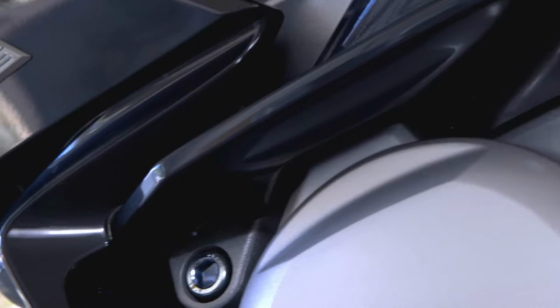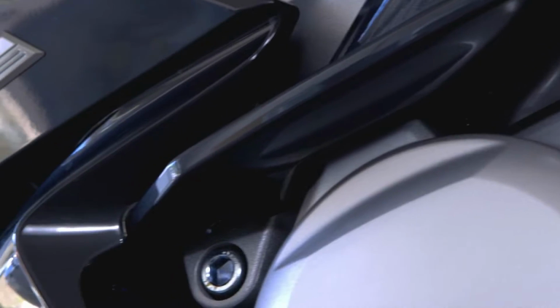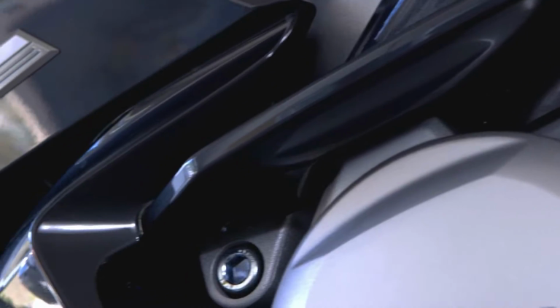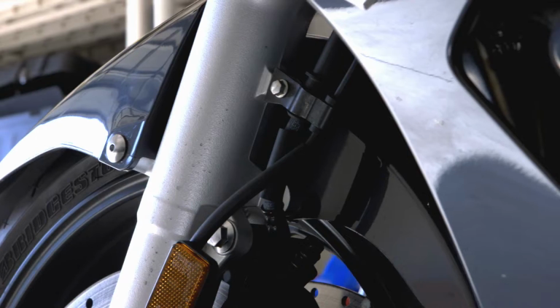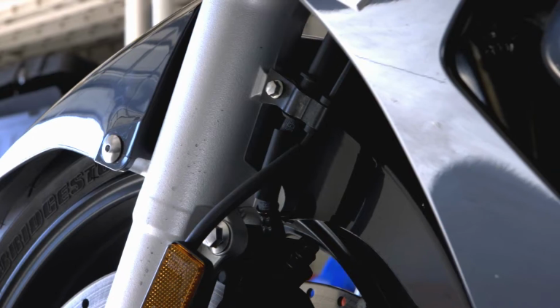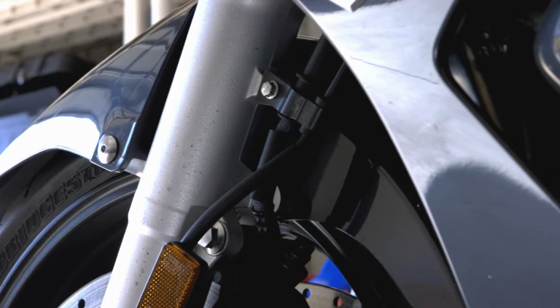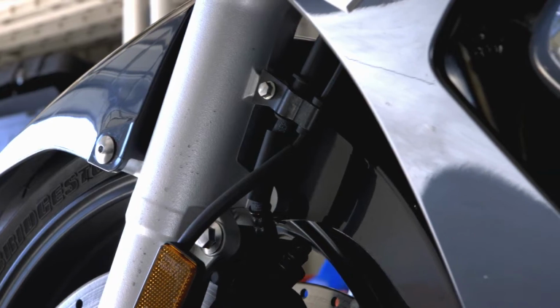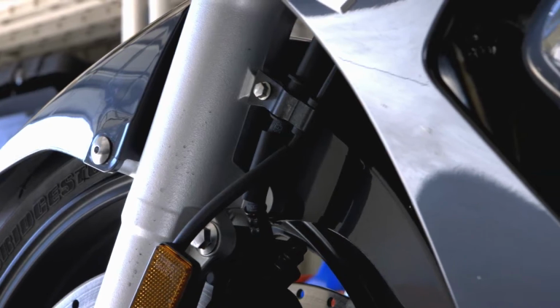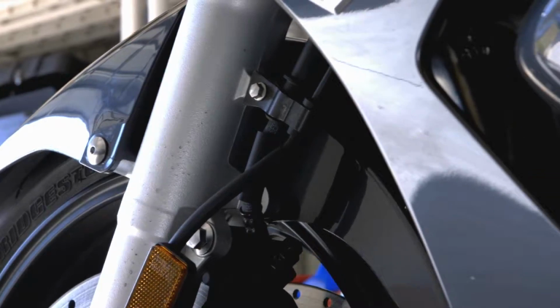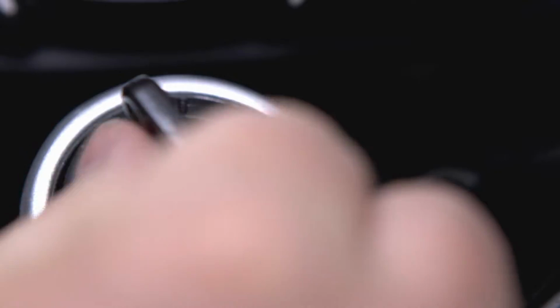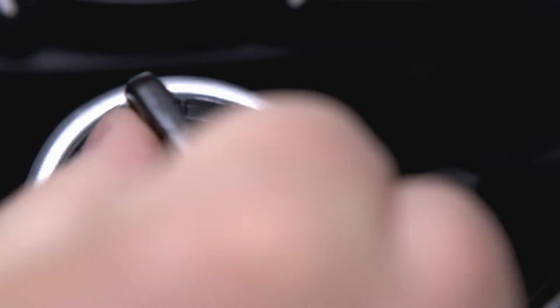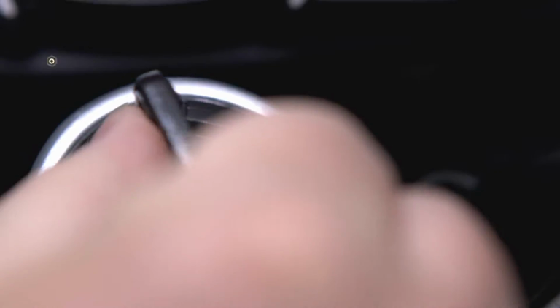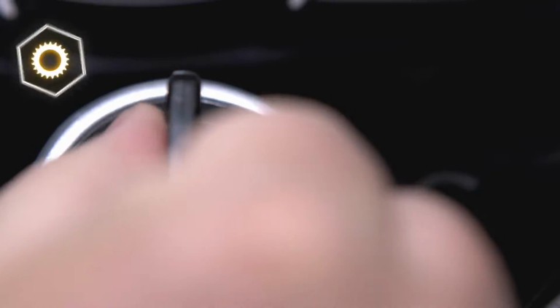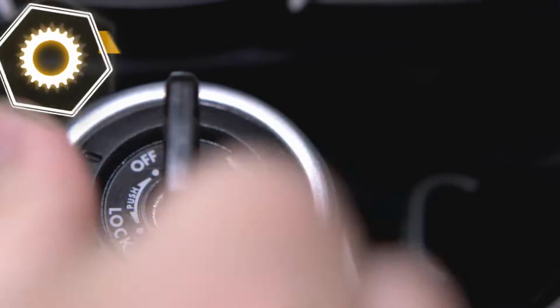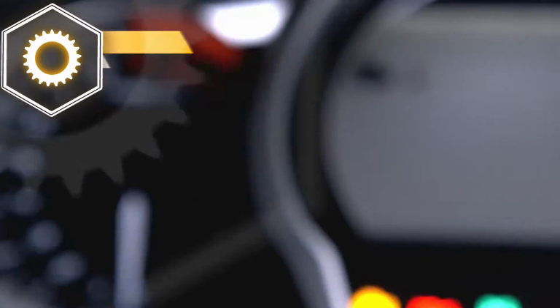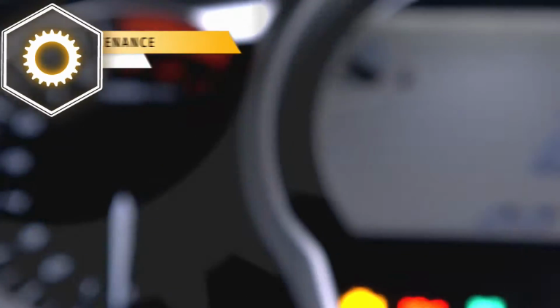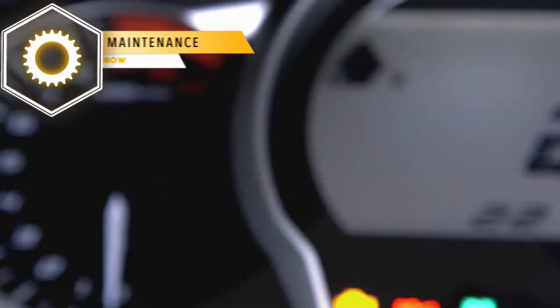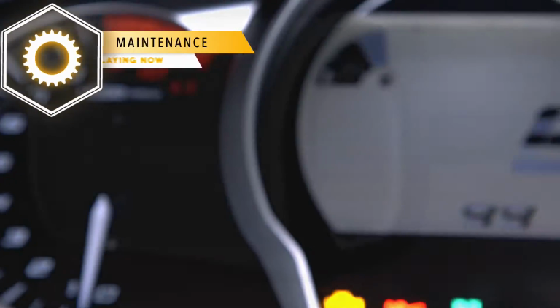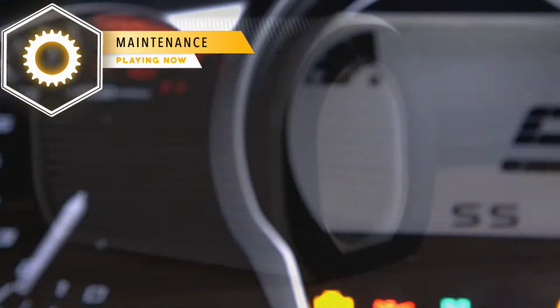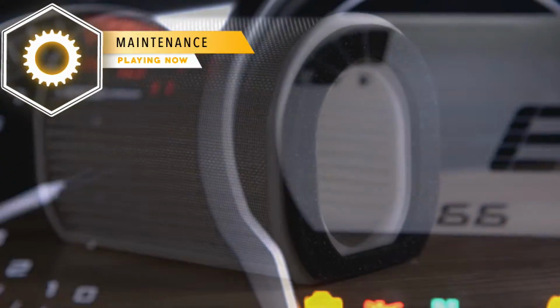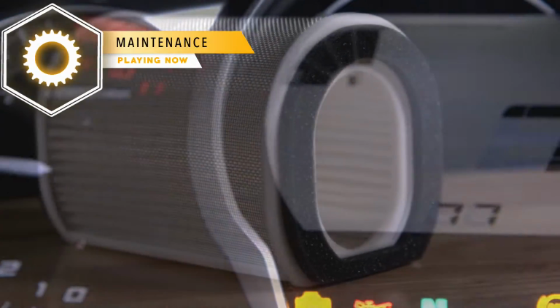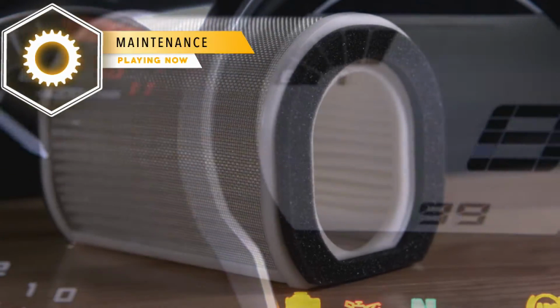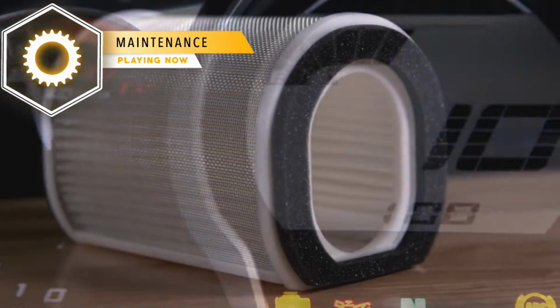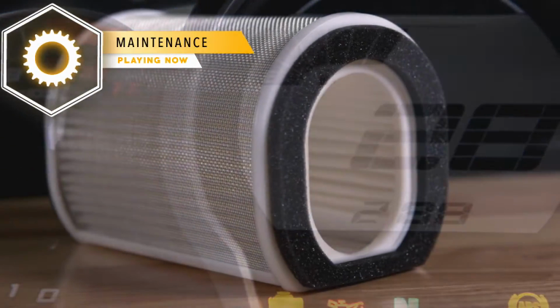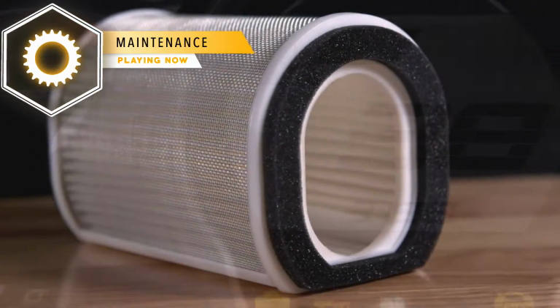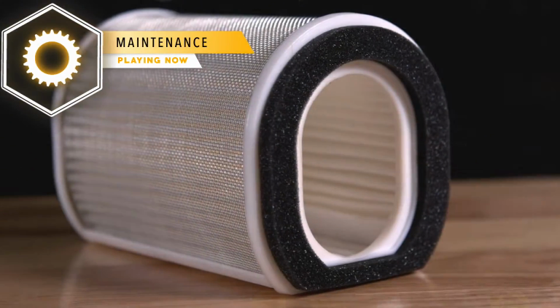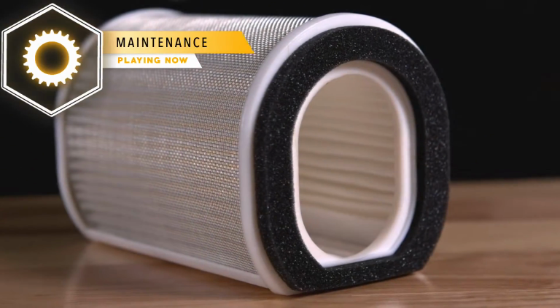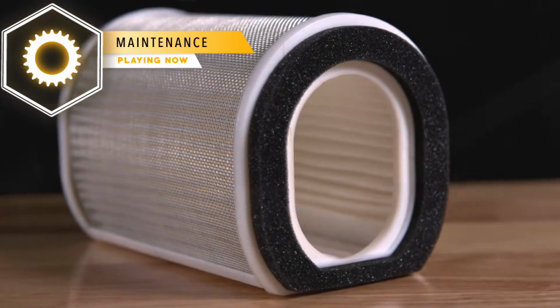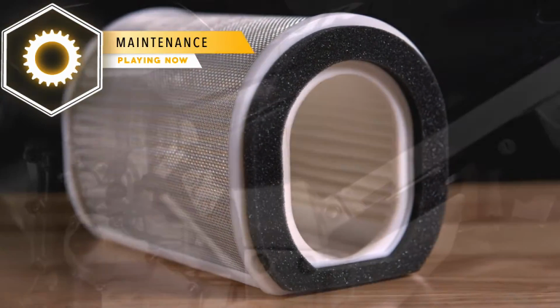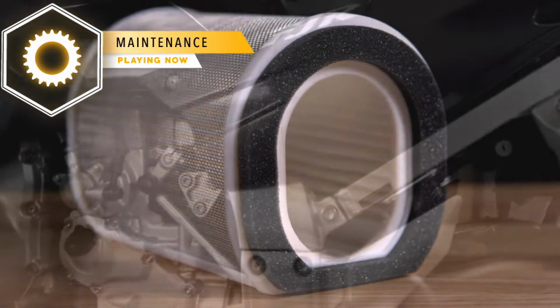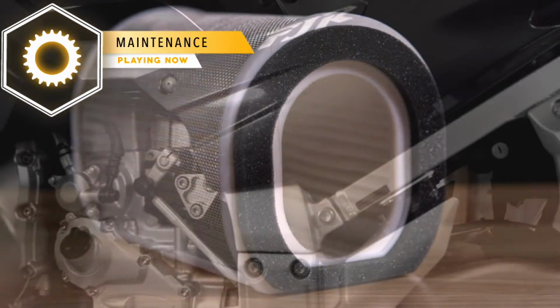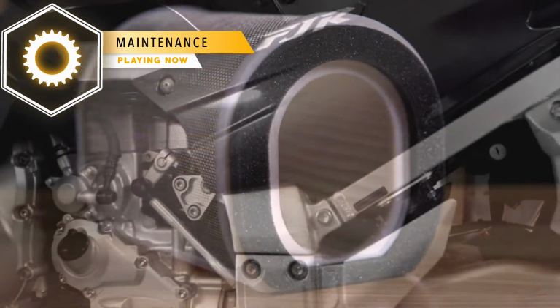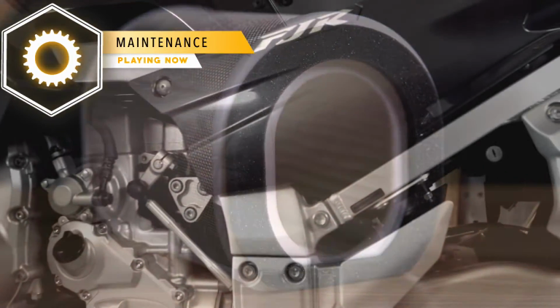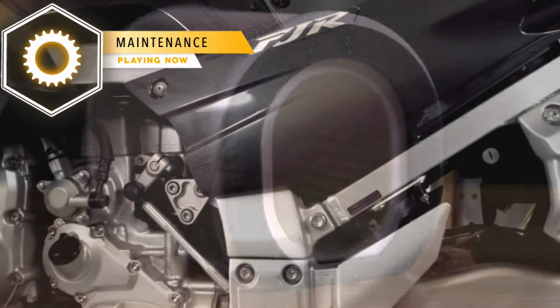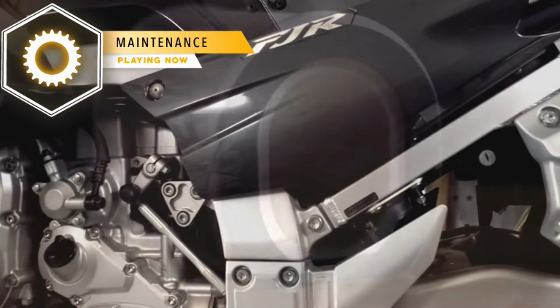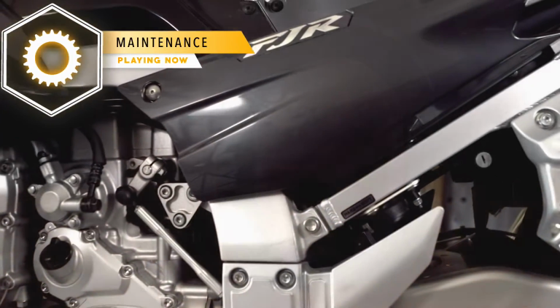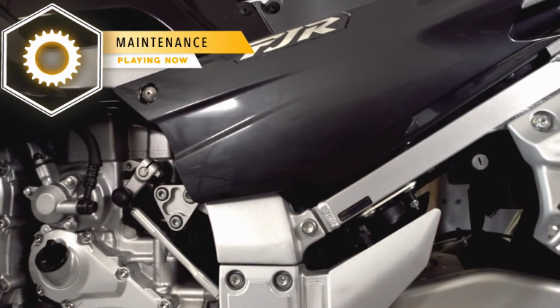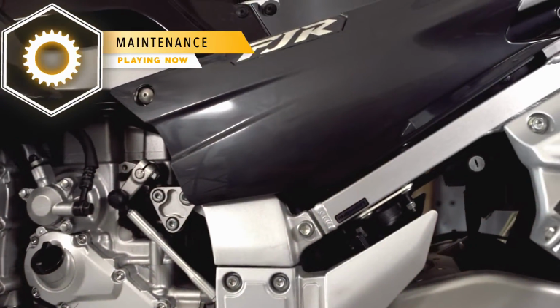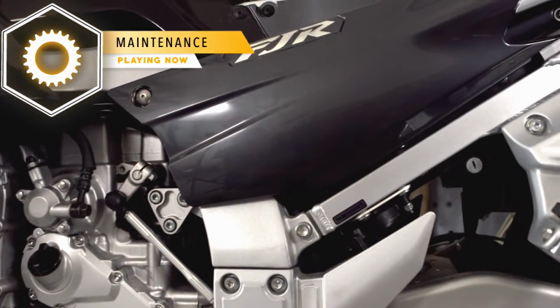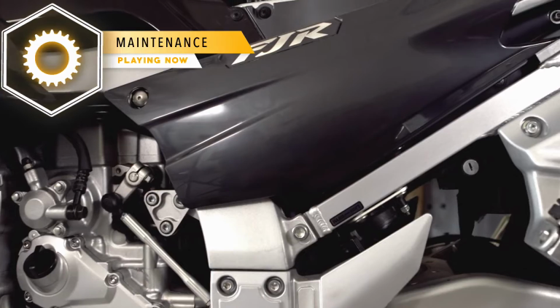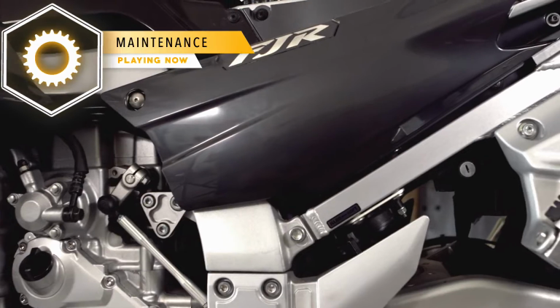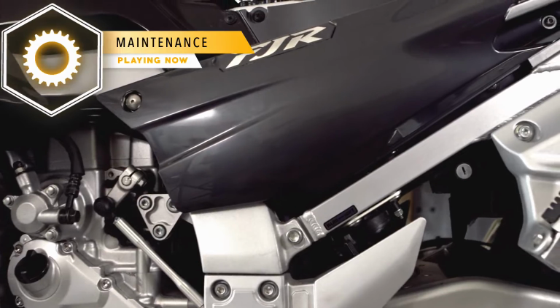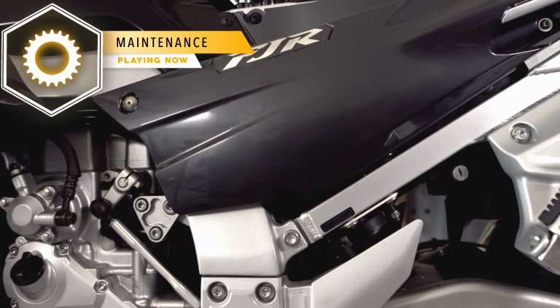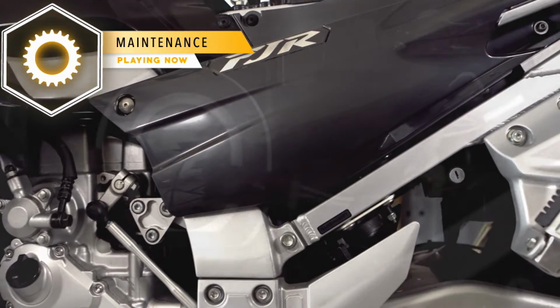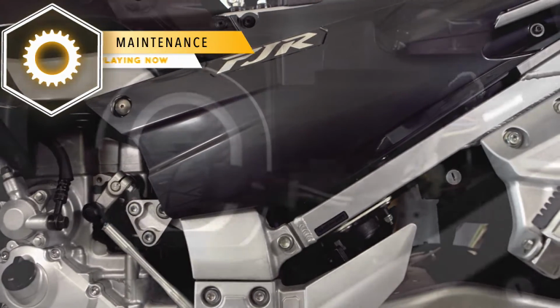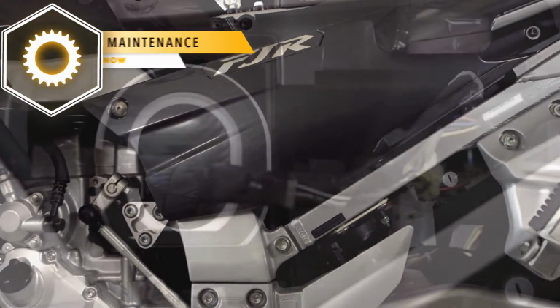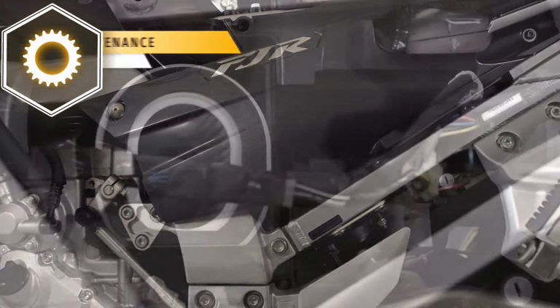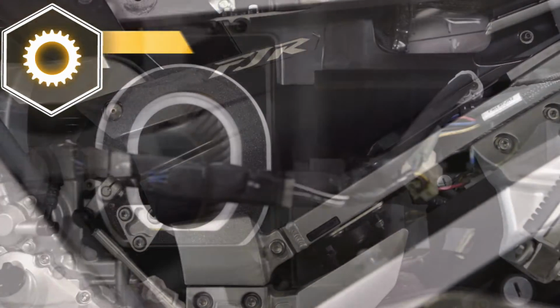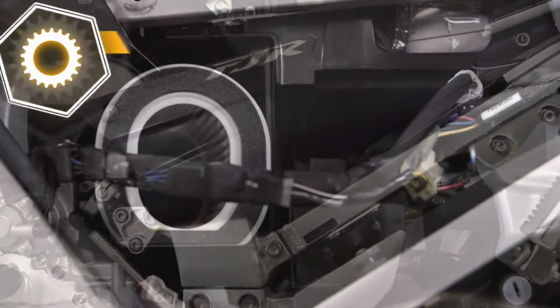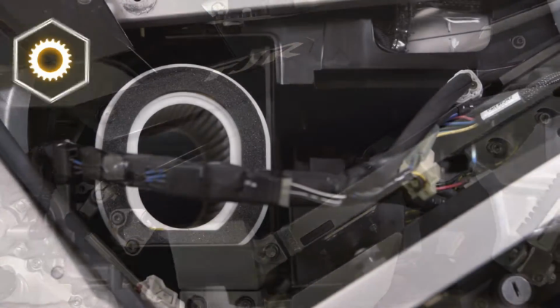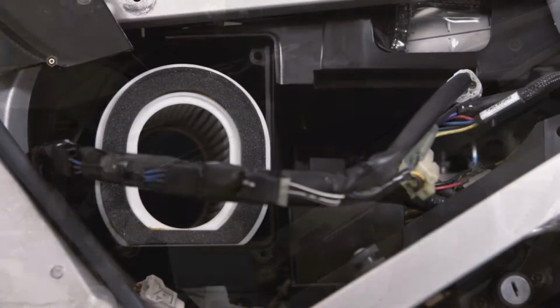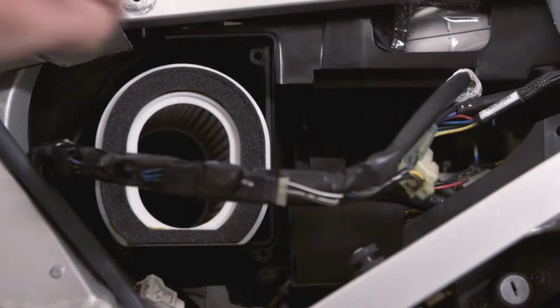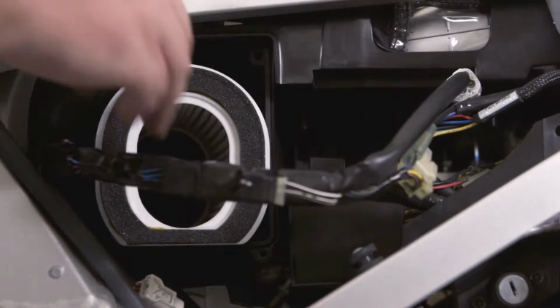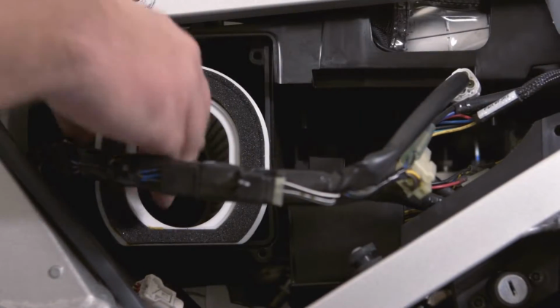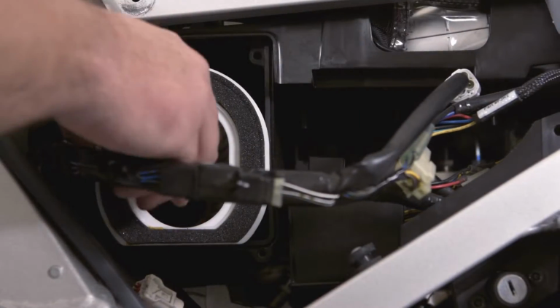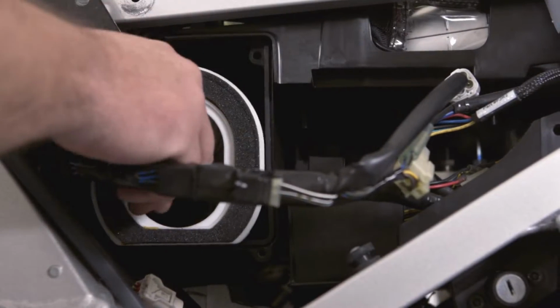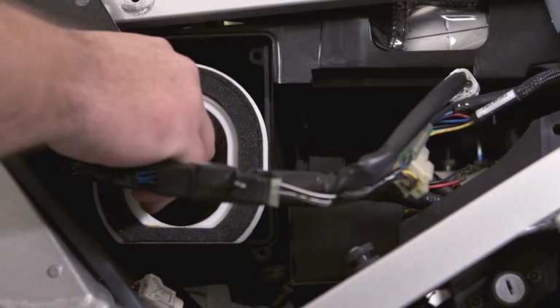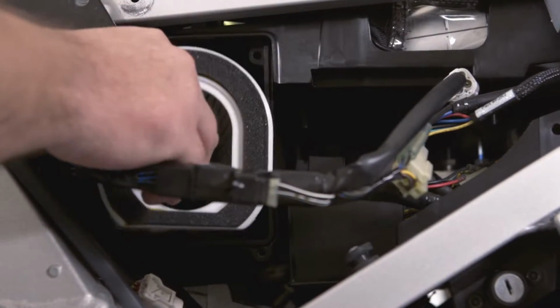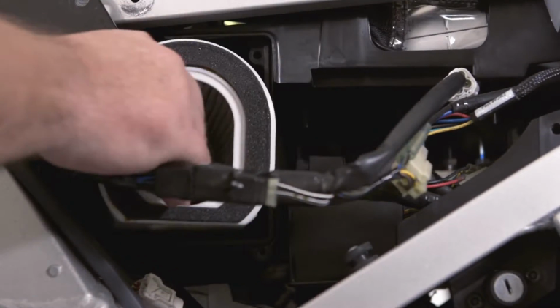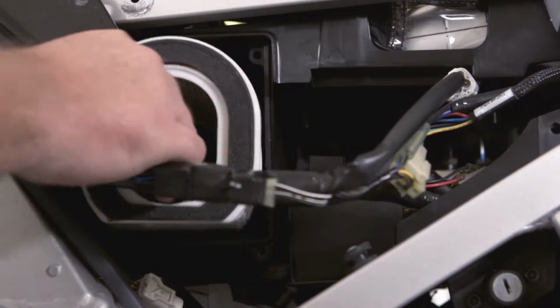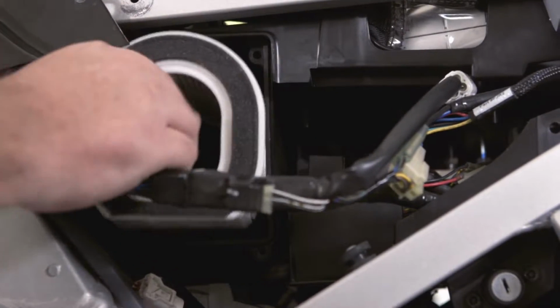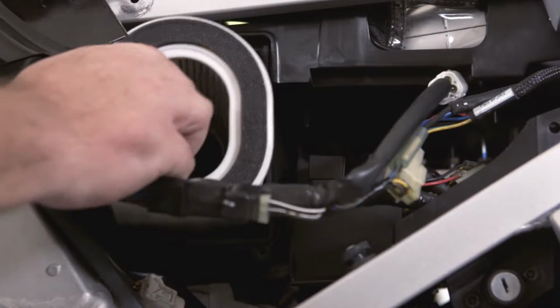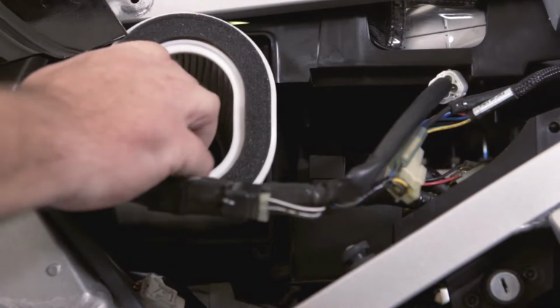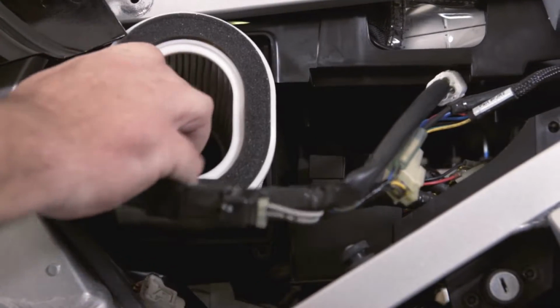Hey fellow MotoTravelers, here's how to change an air filter on an FJR 1300, starting right now on MotoTravel USA.